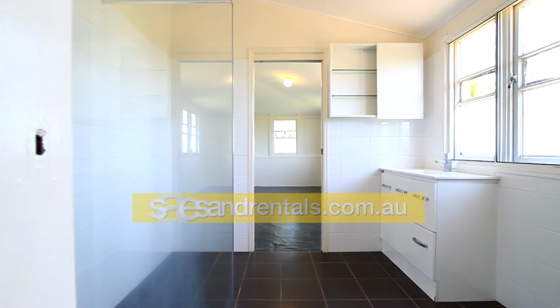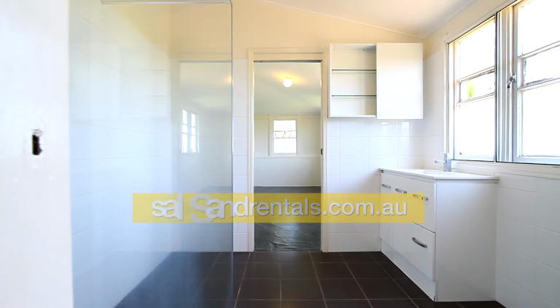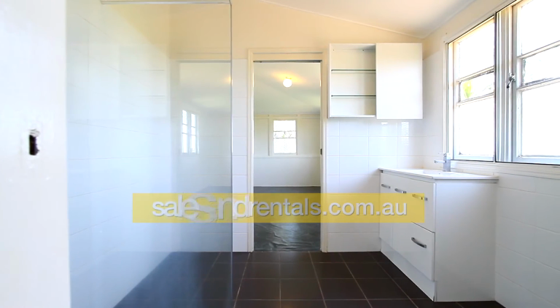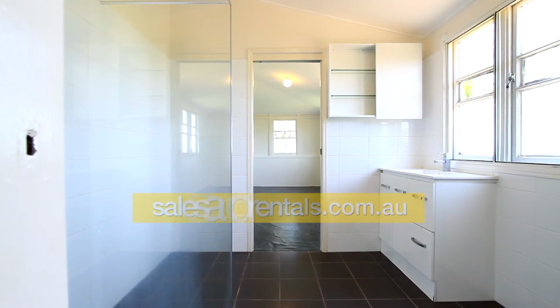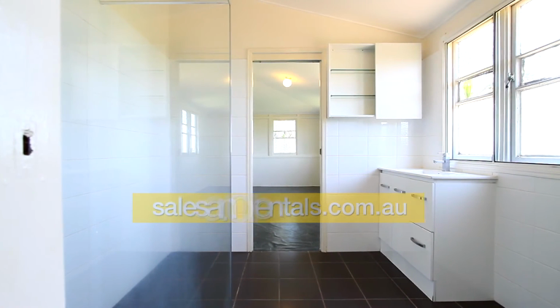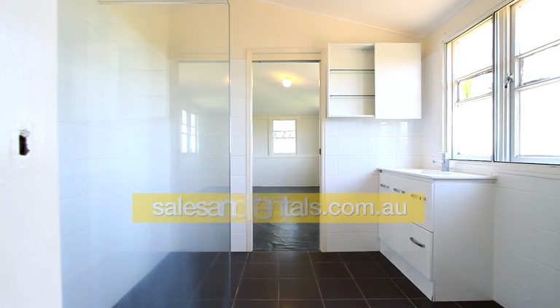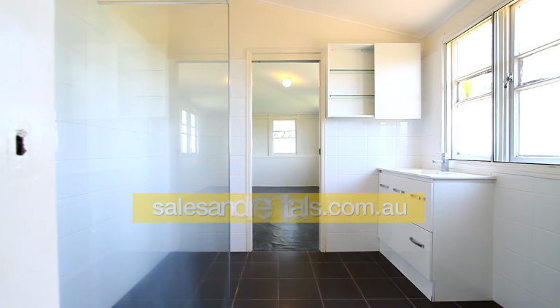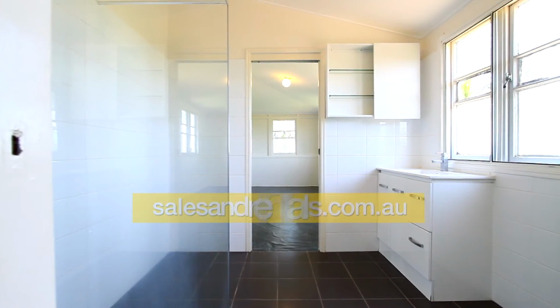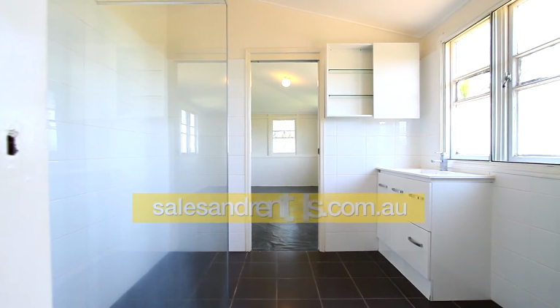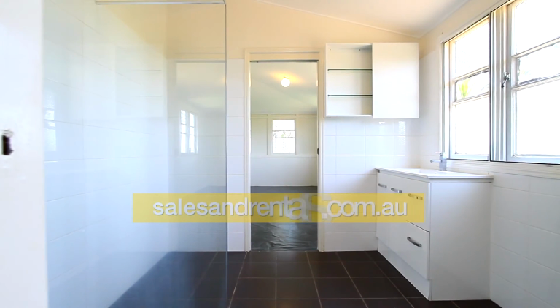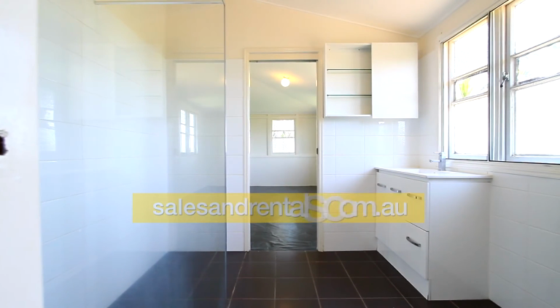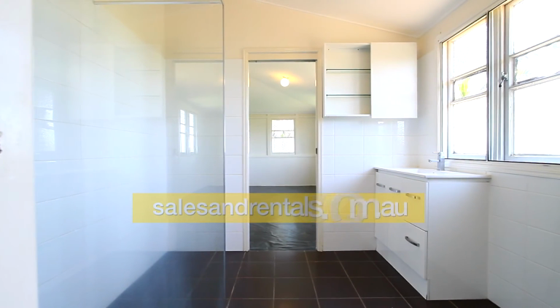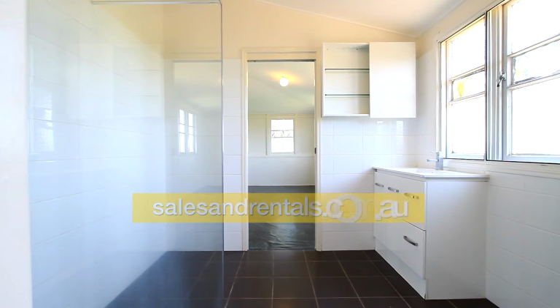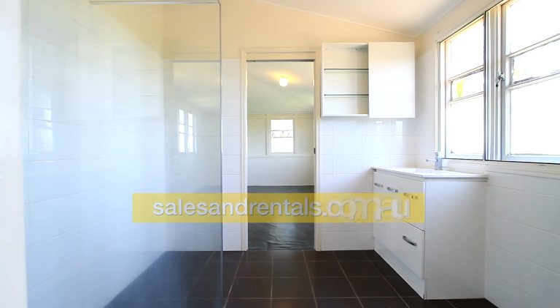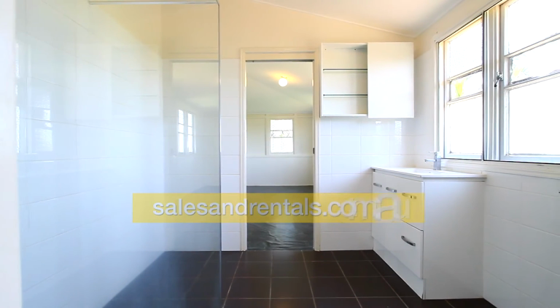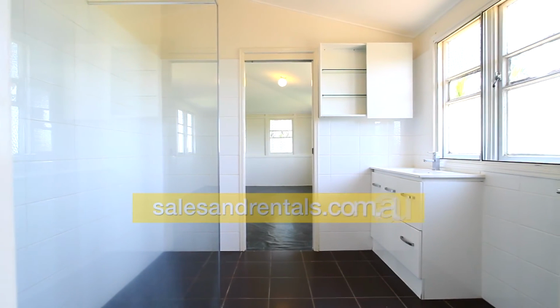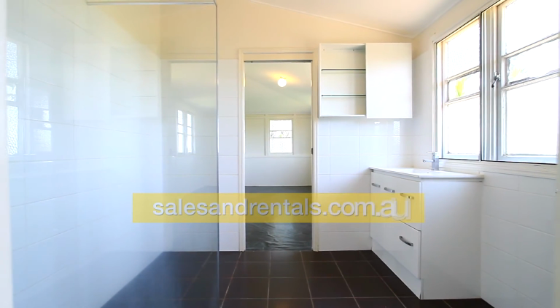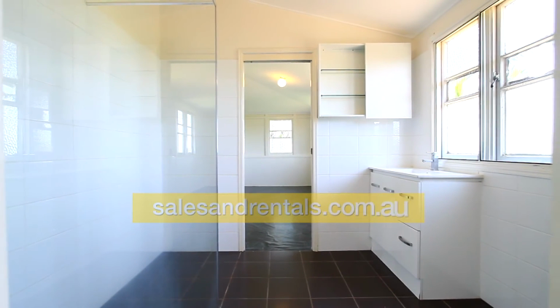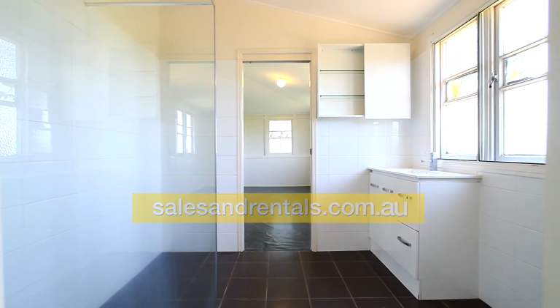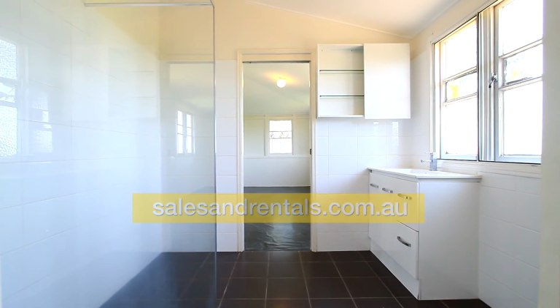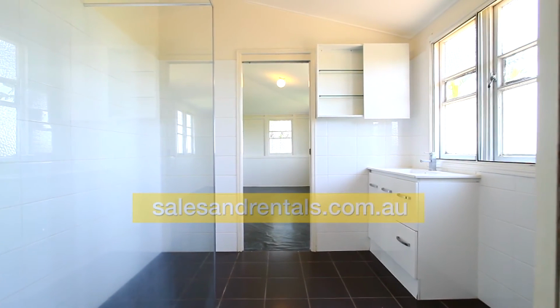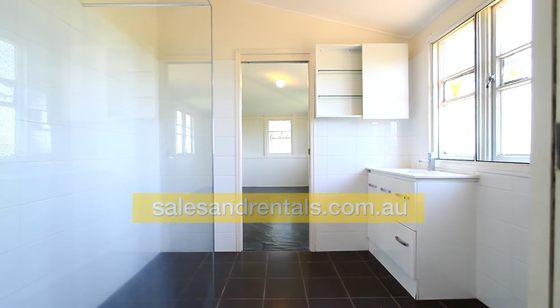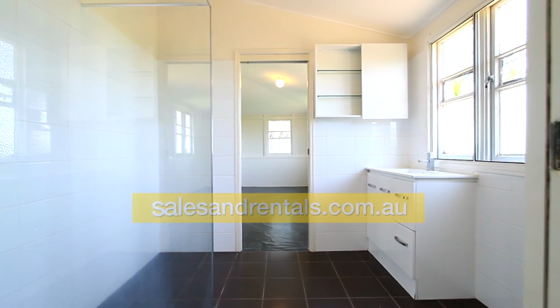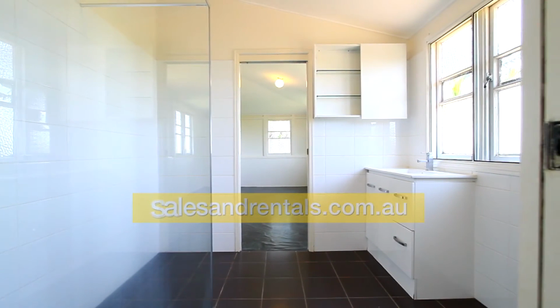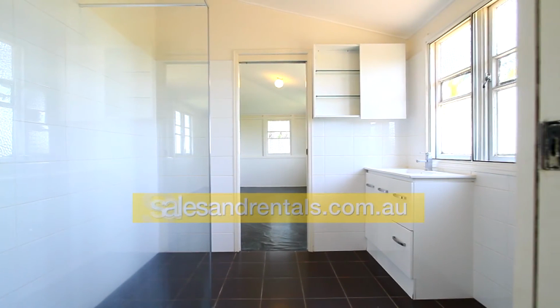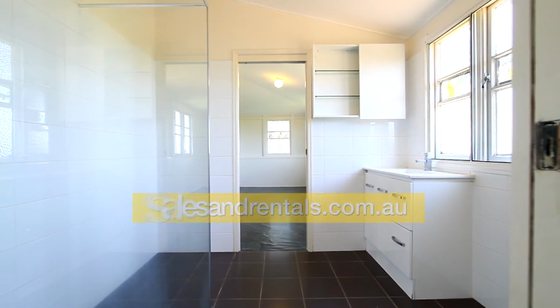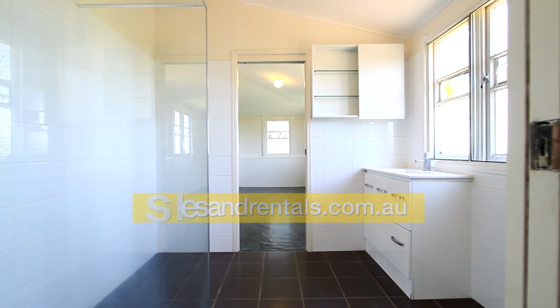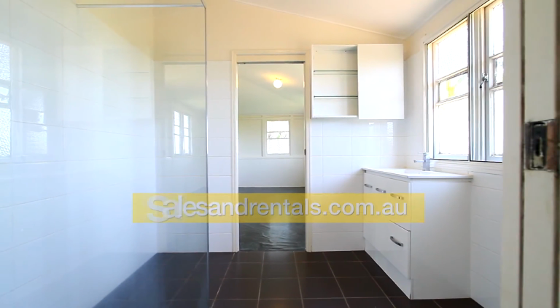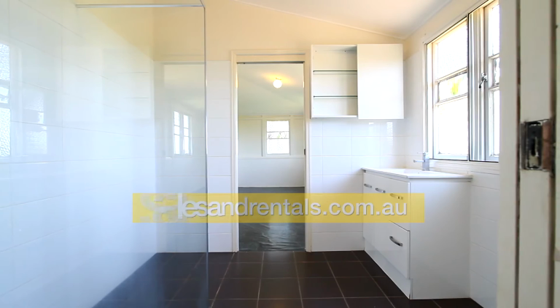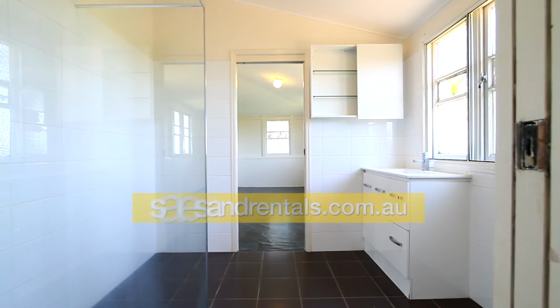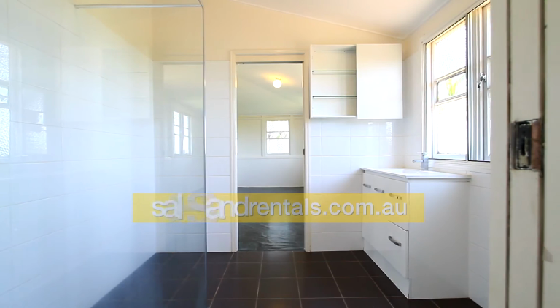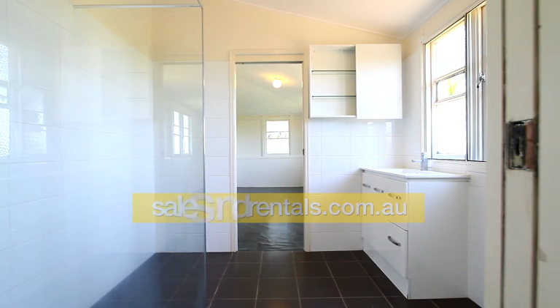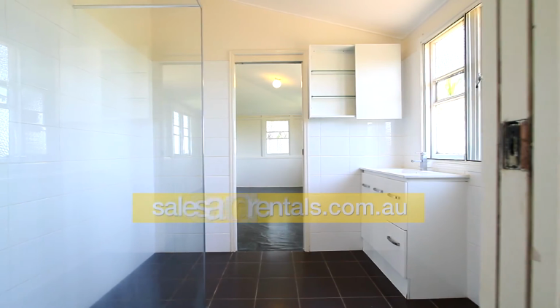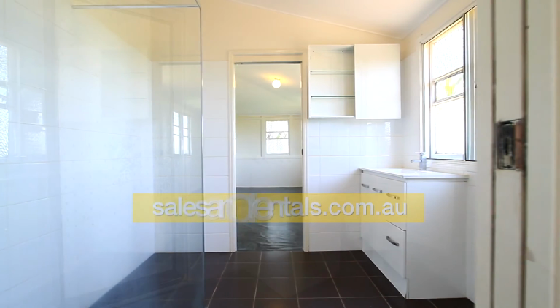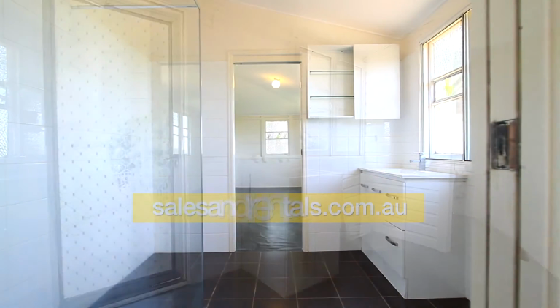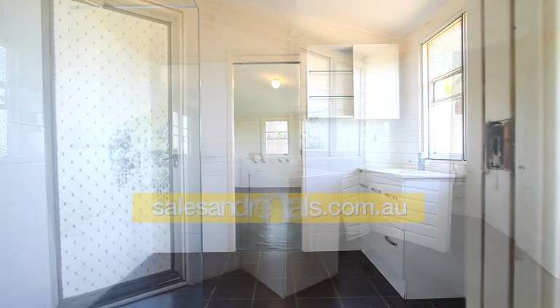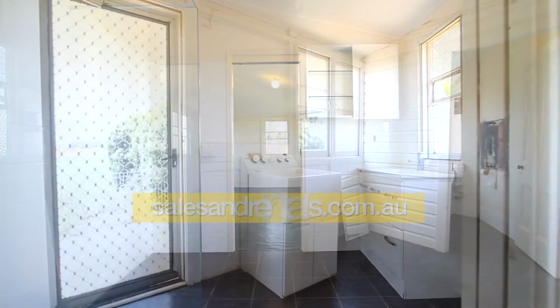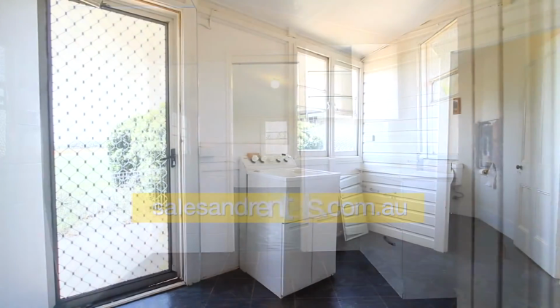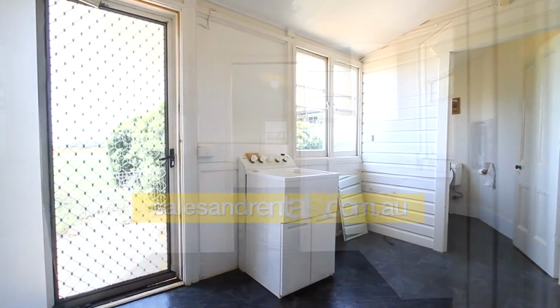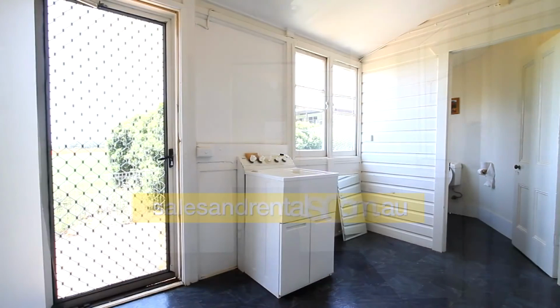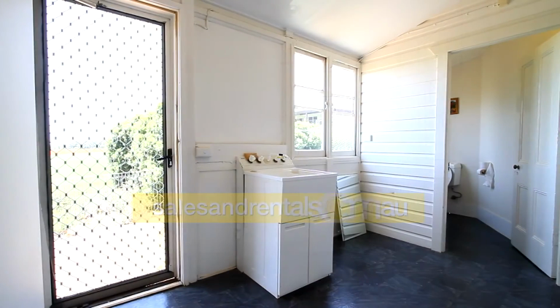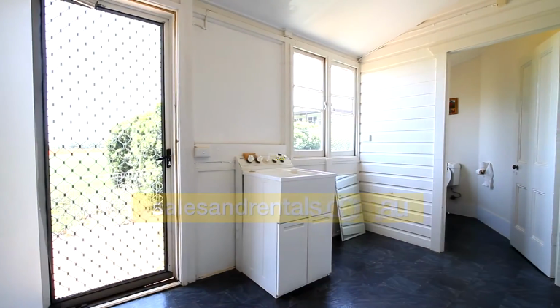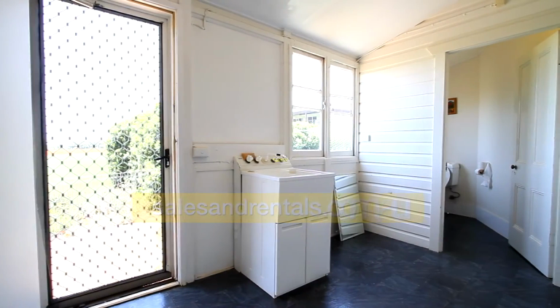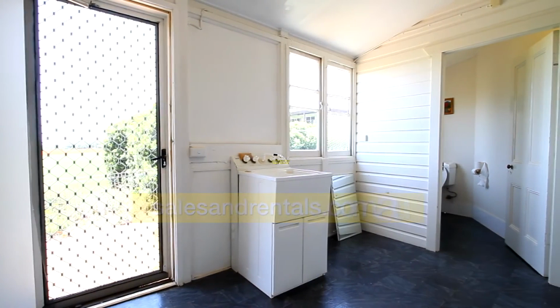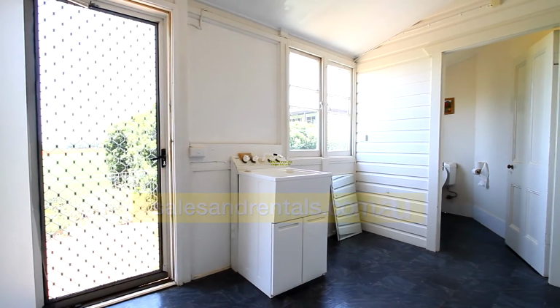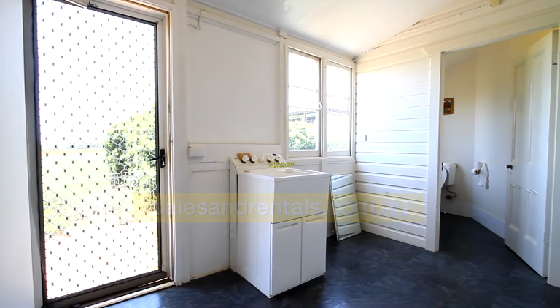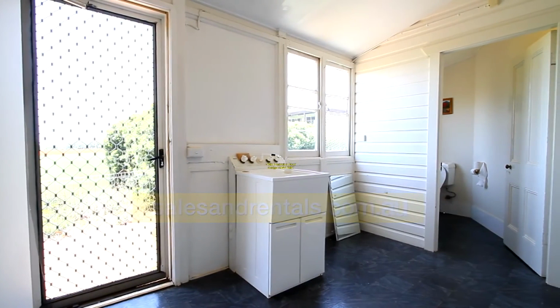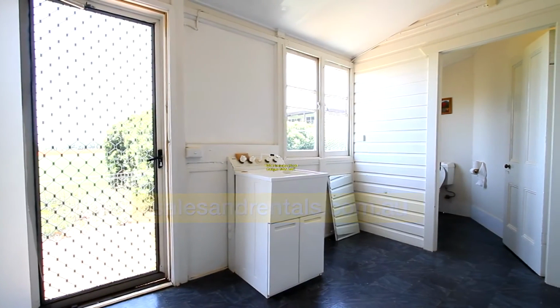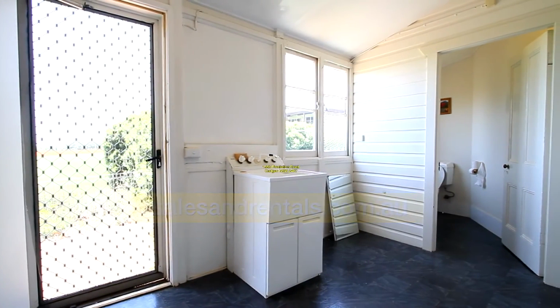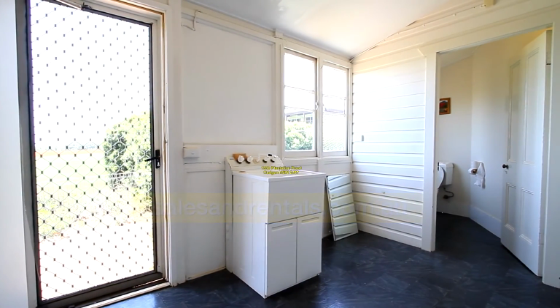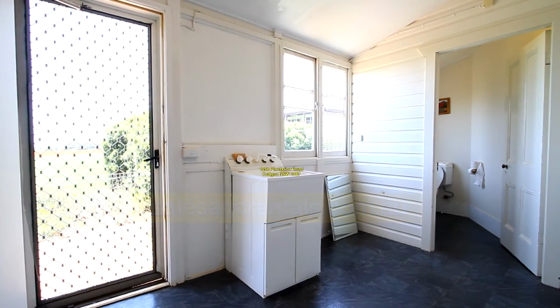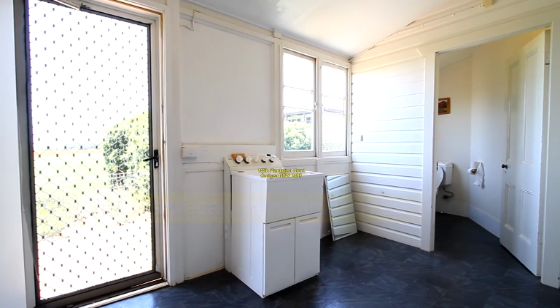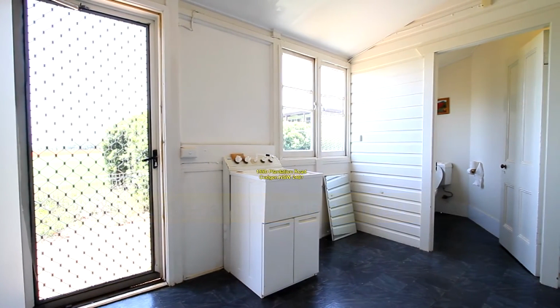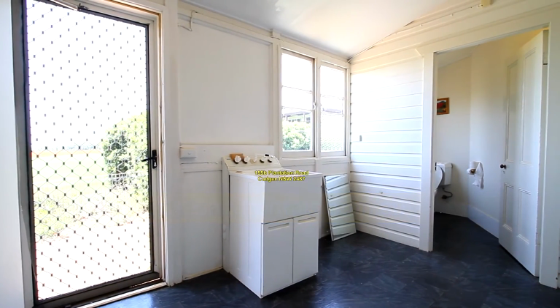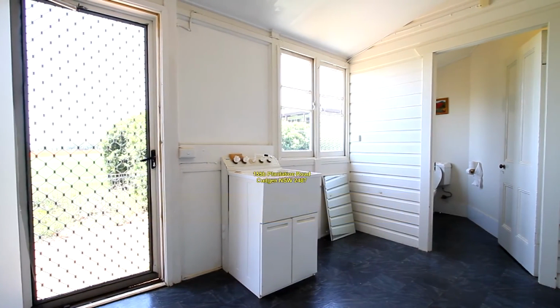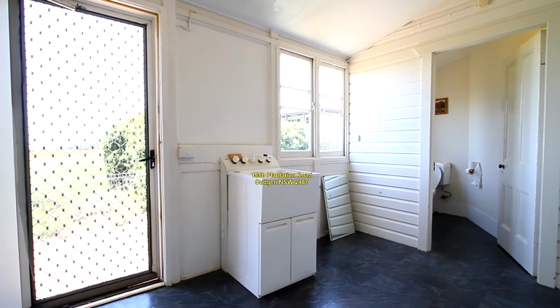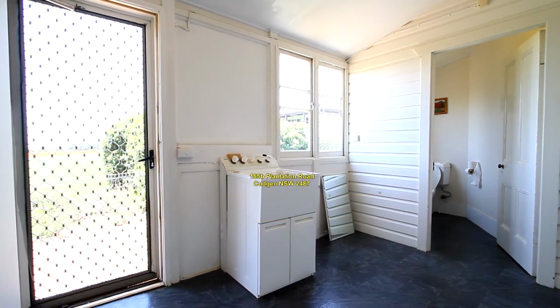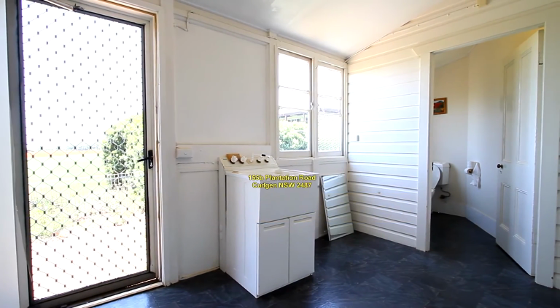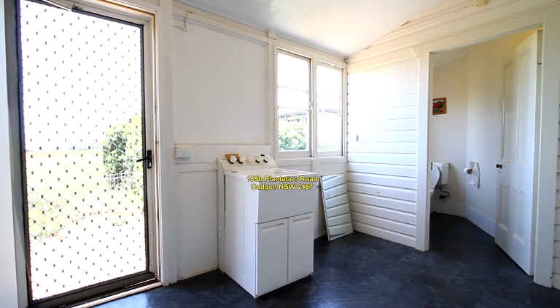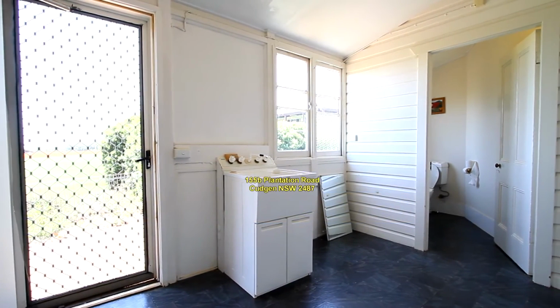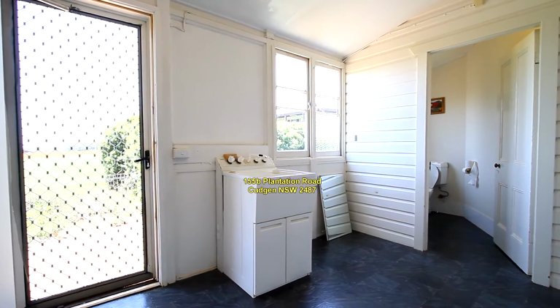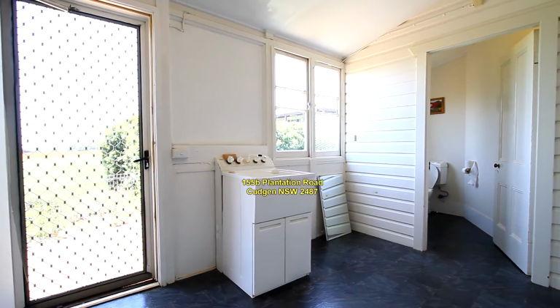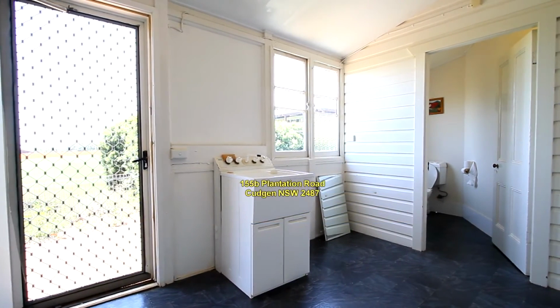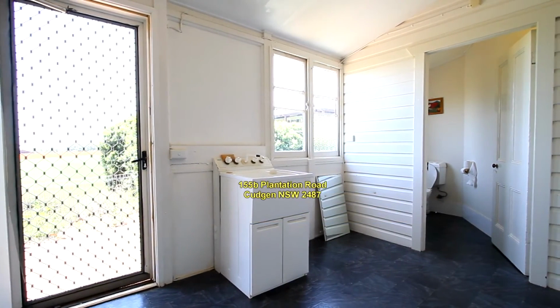The bathroom is modern. There's a laundry off that and also a separate toilet.